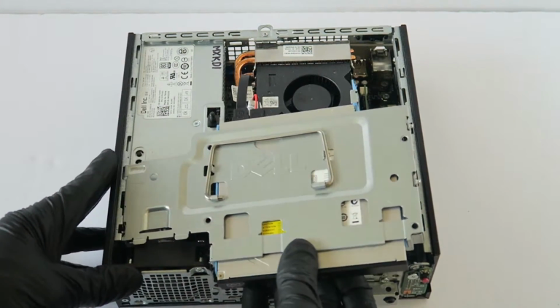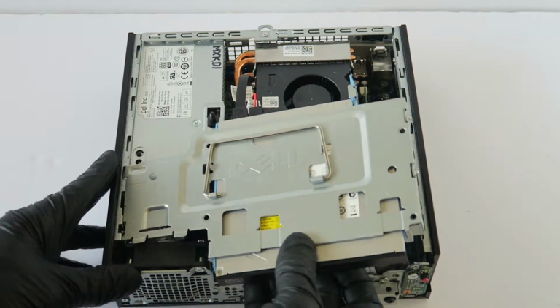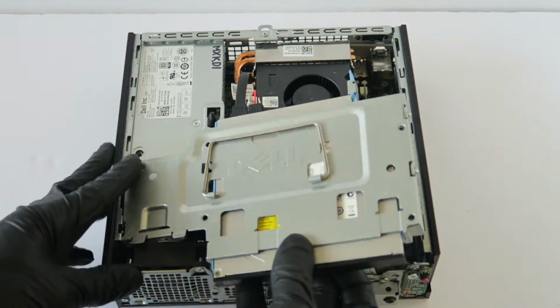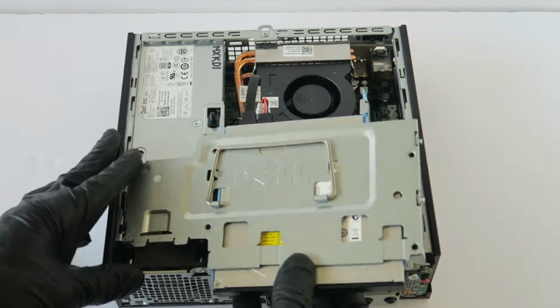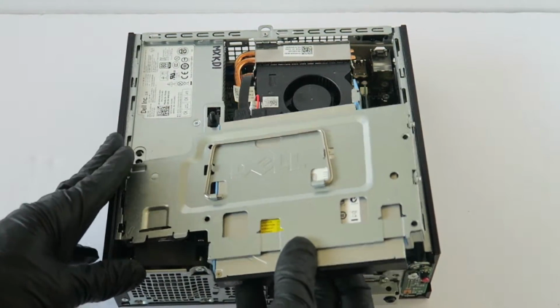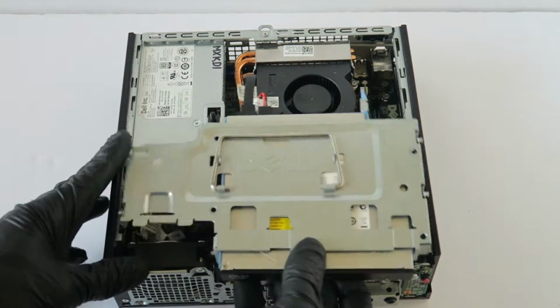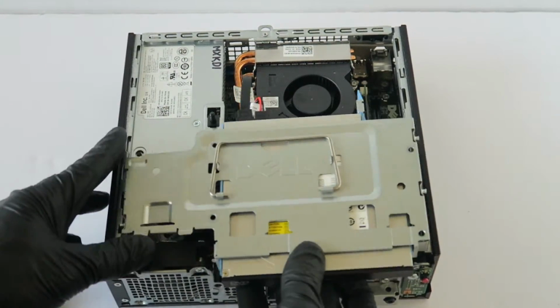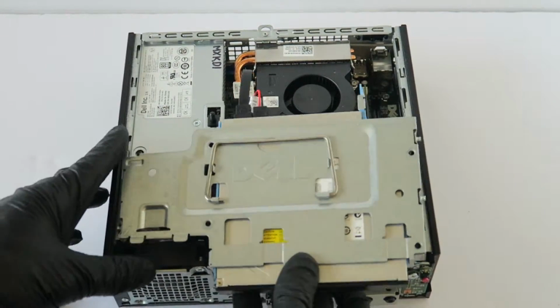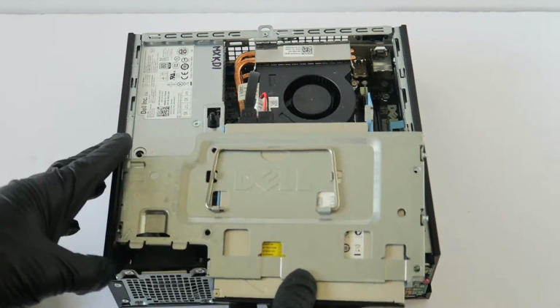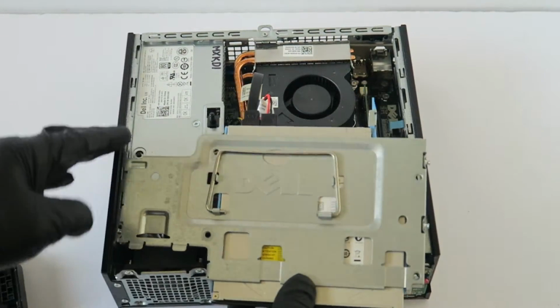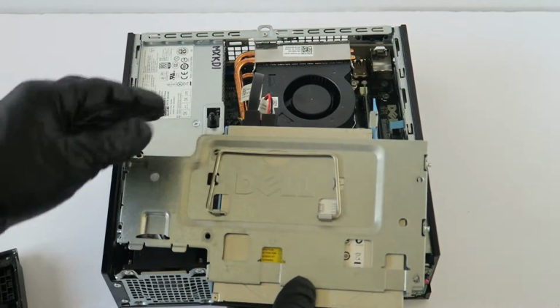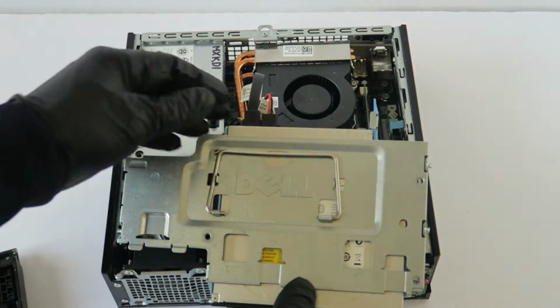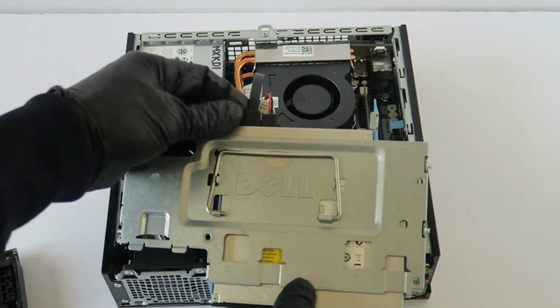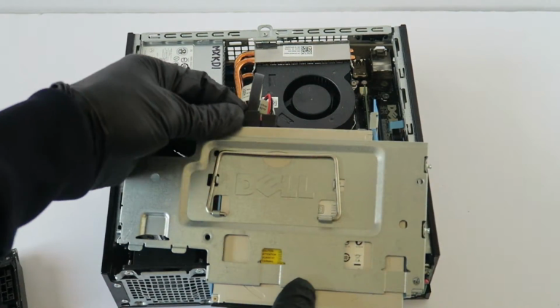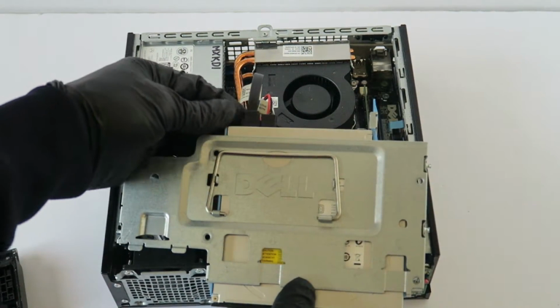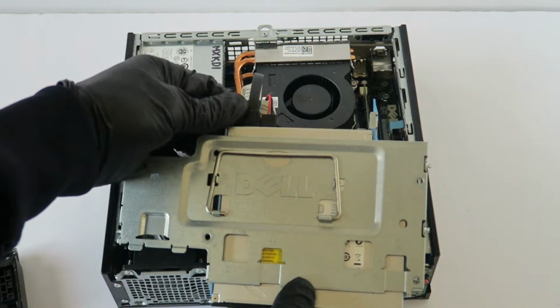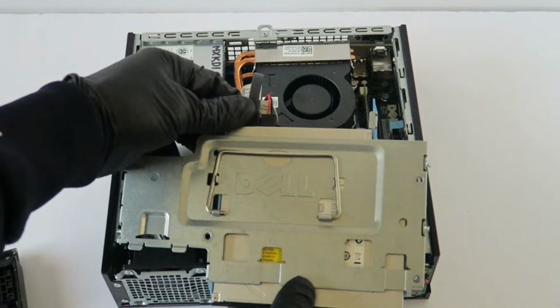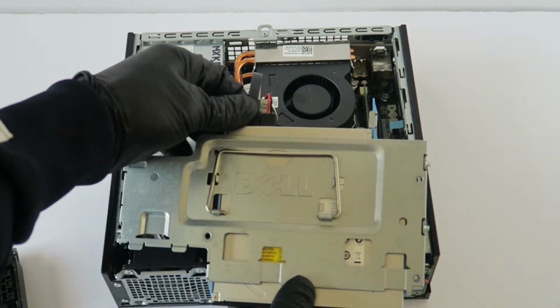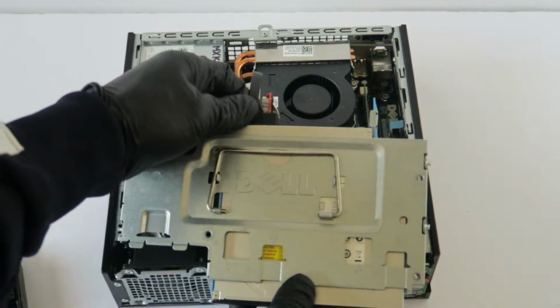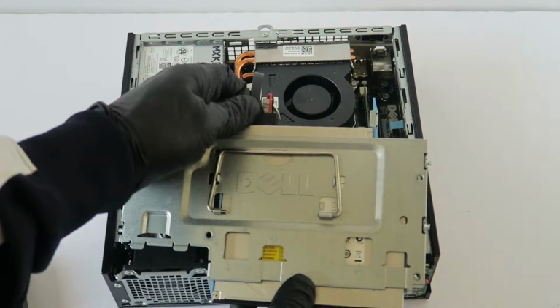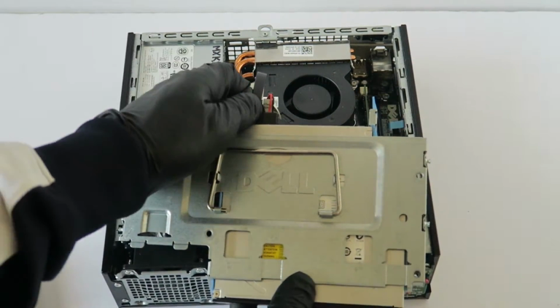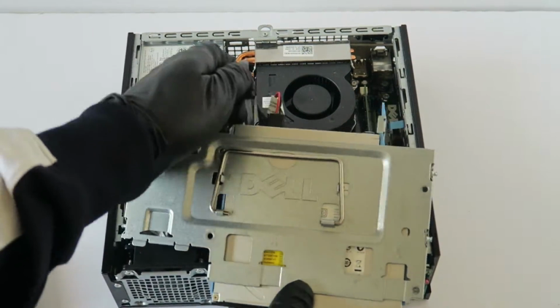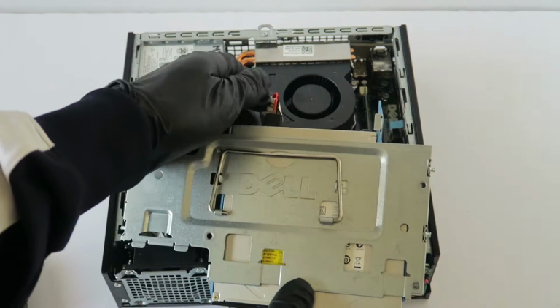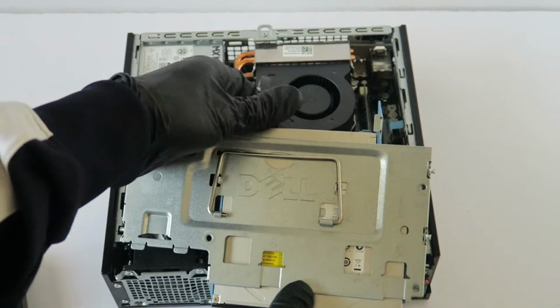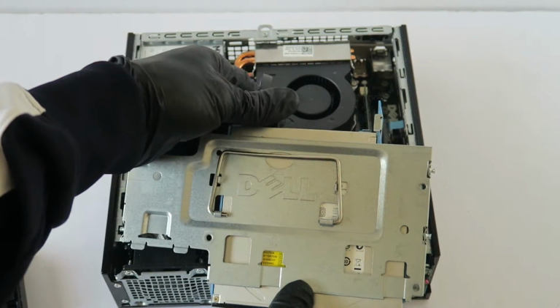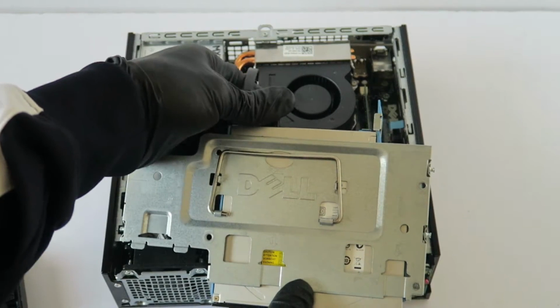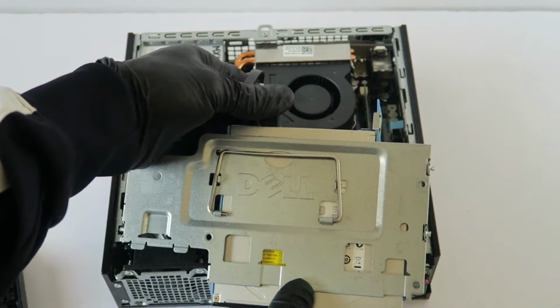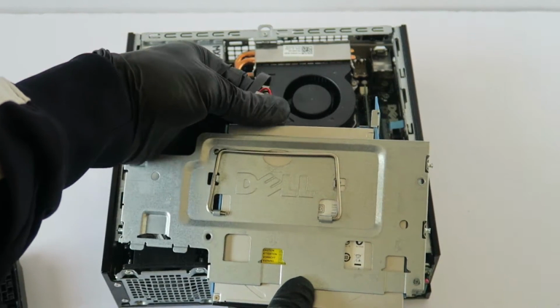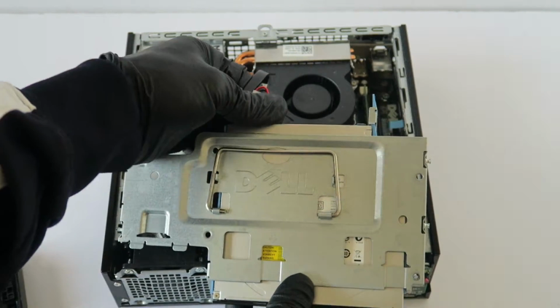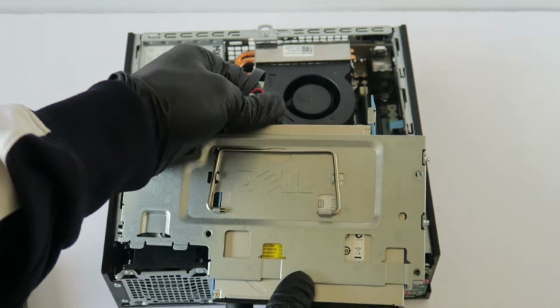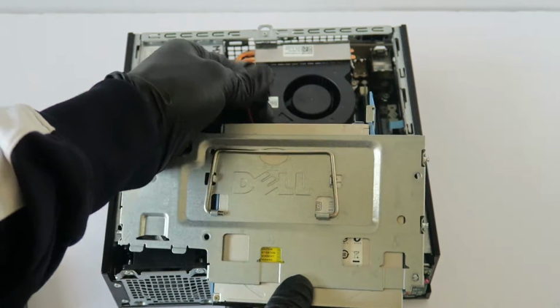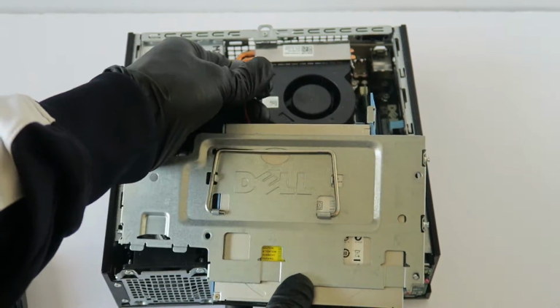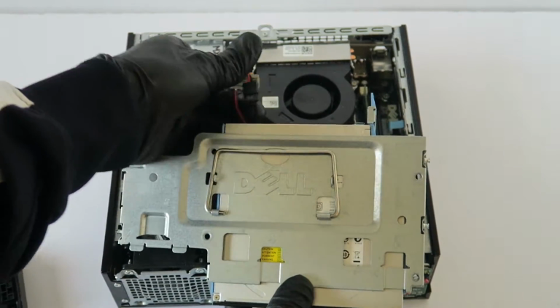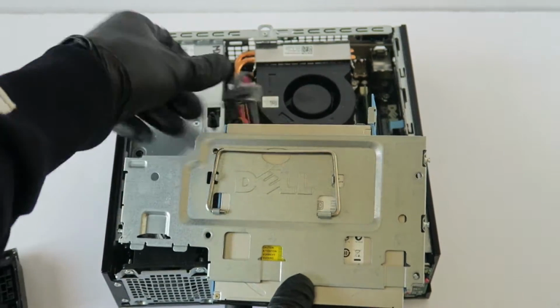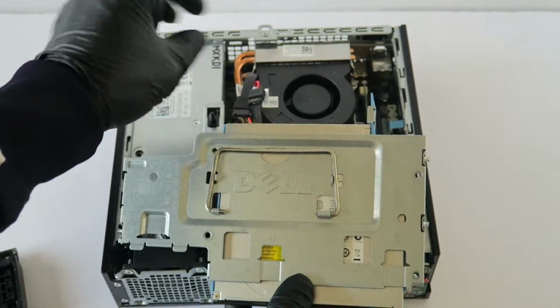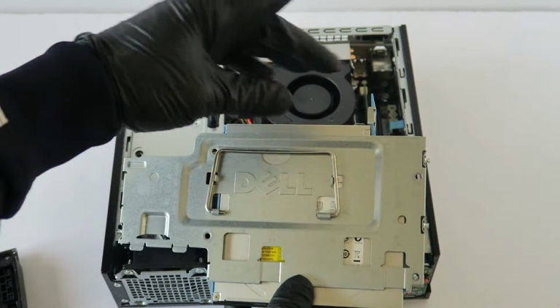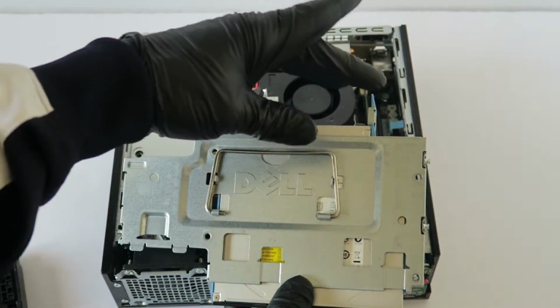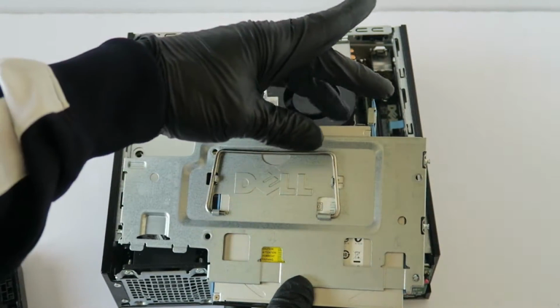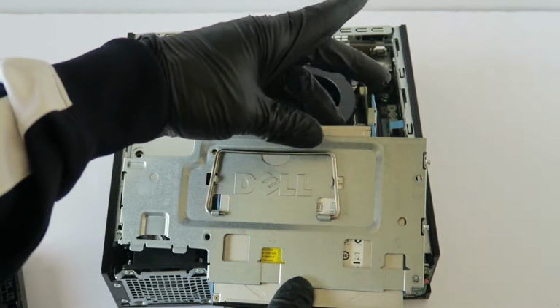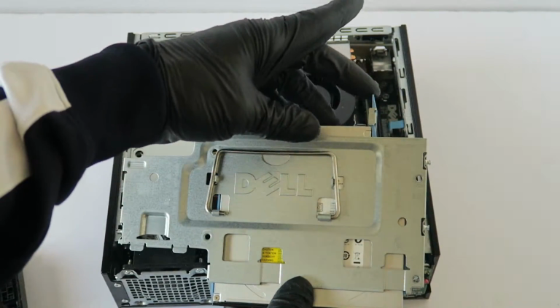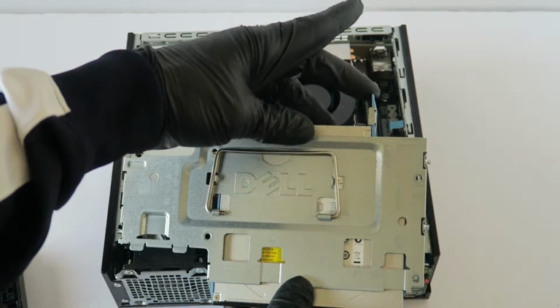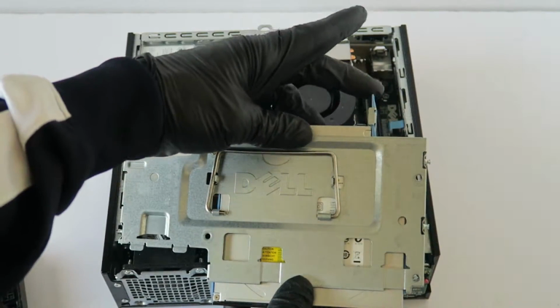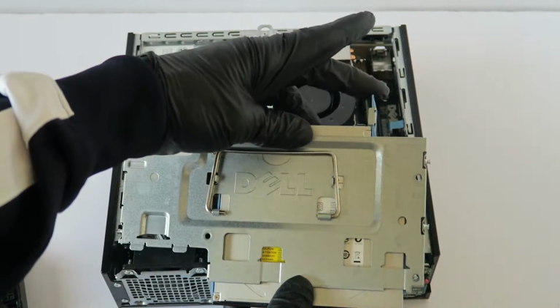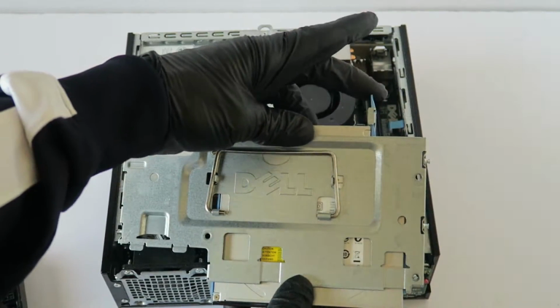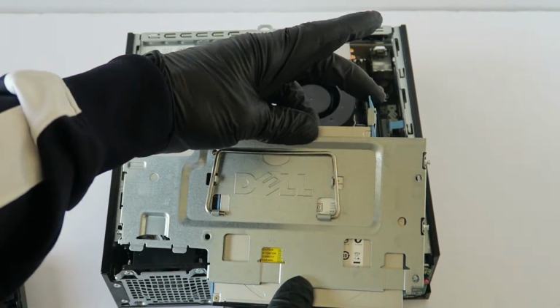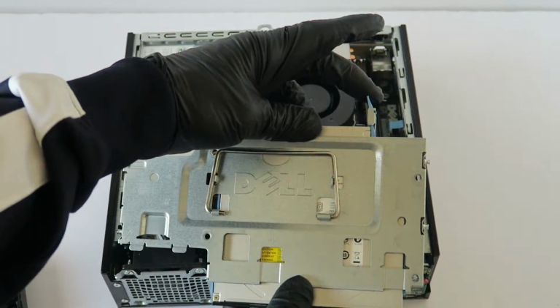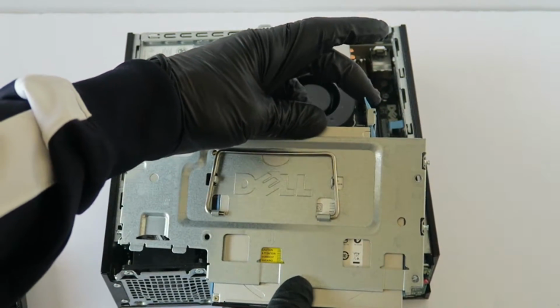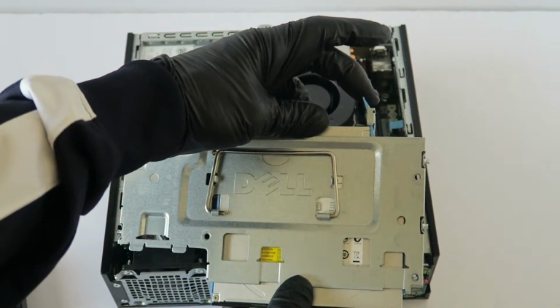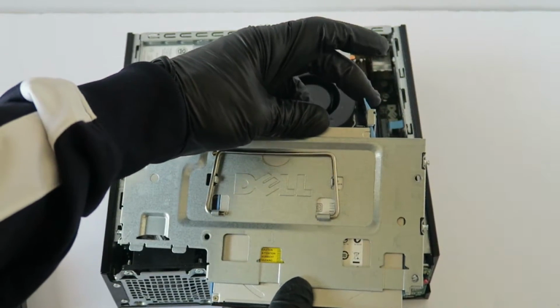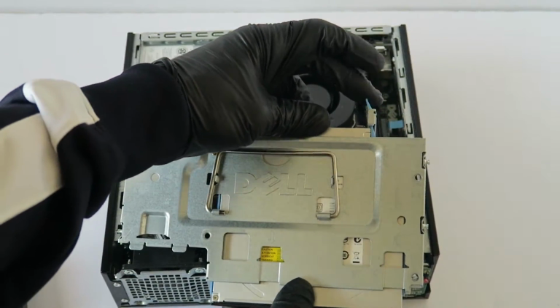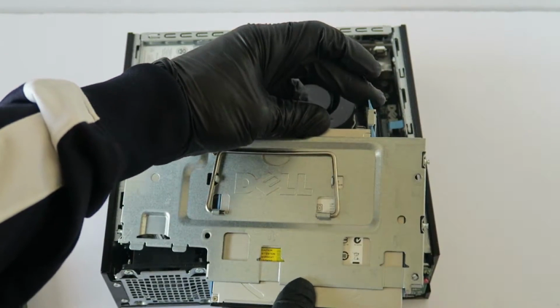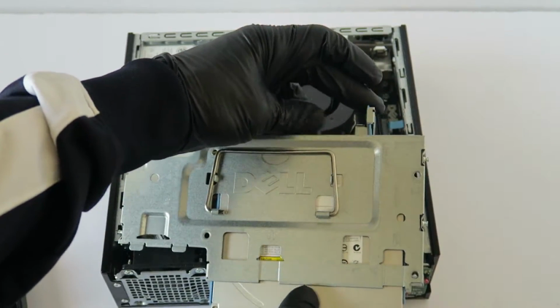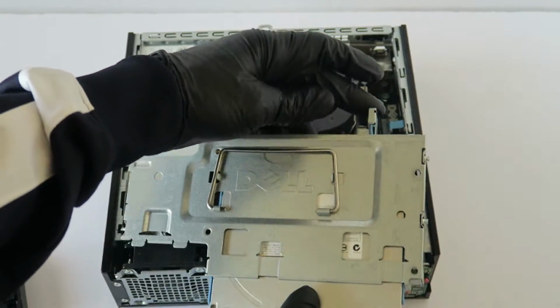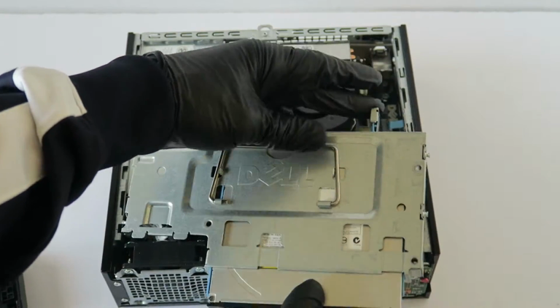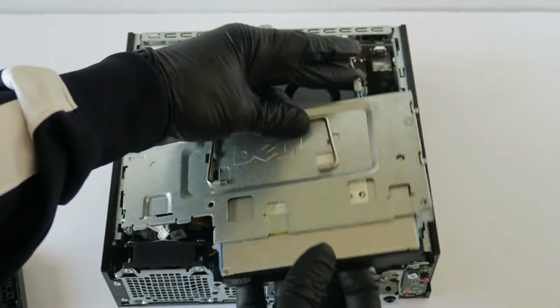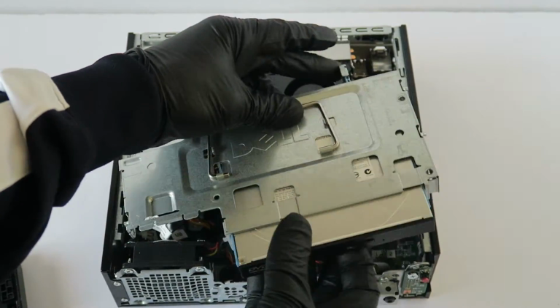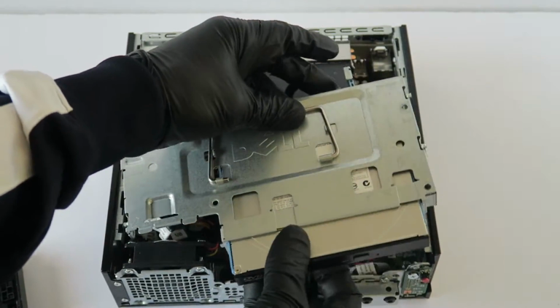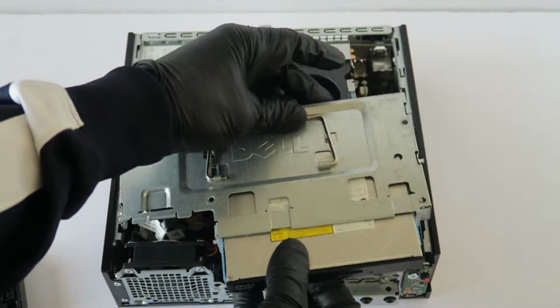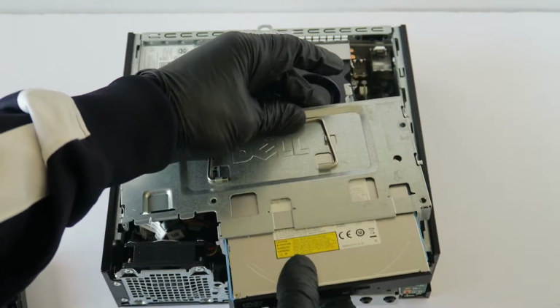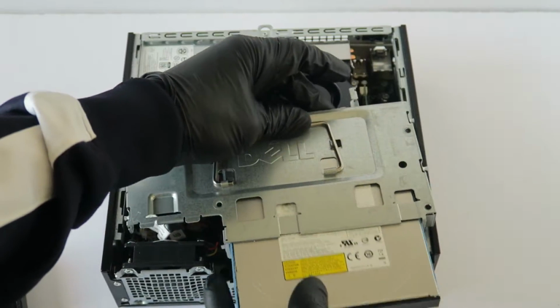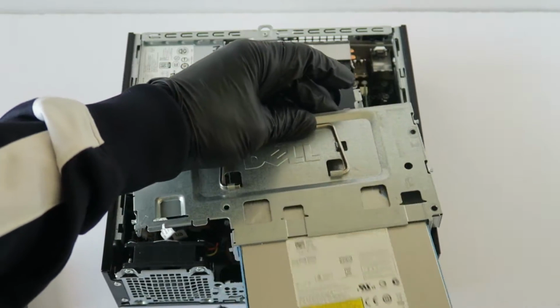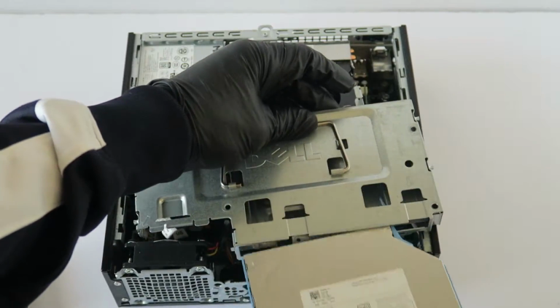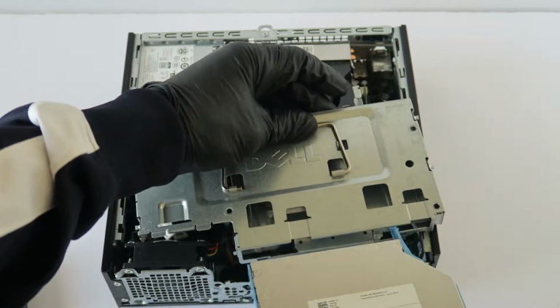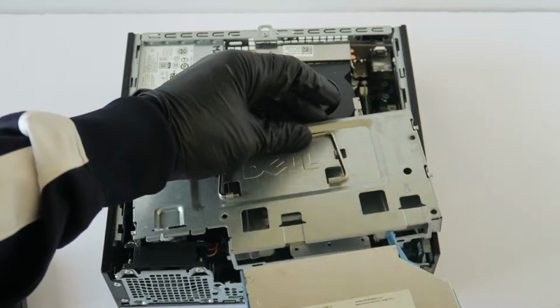Now we're going to remove the cage right here for the hard drive and optical drive. You're going to disconnect the power cable from the optical drive. There's a little clip you press on right here and it slides out.